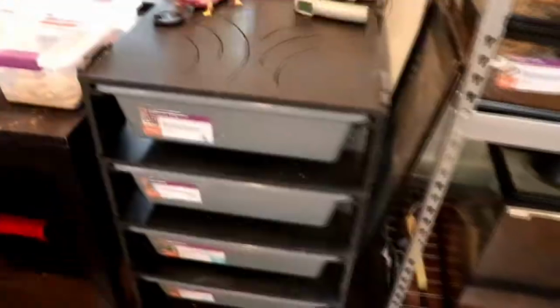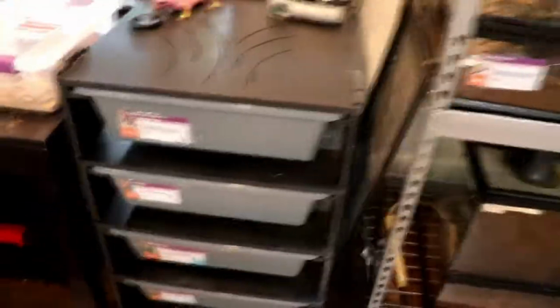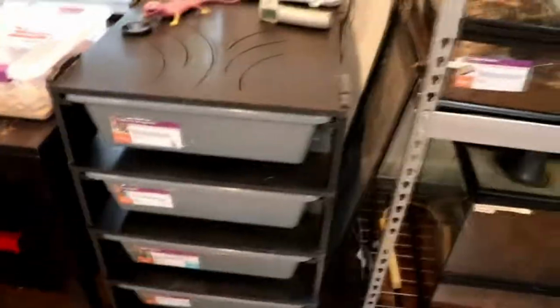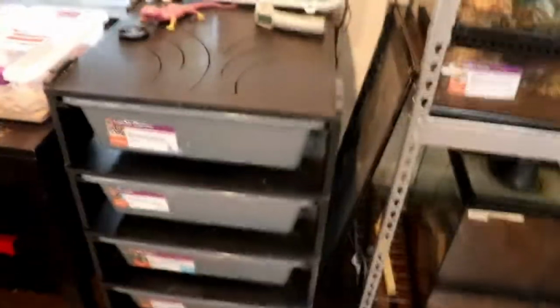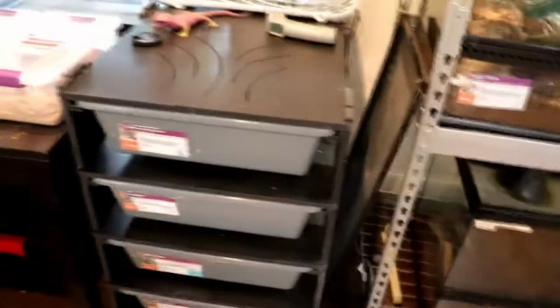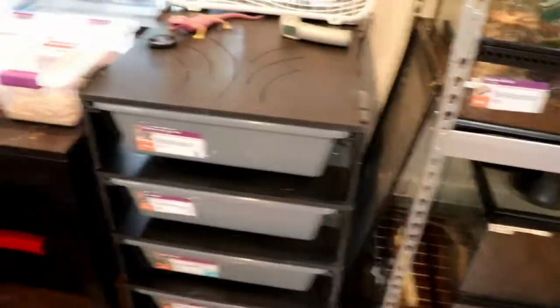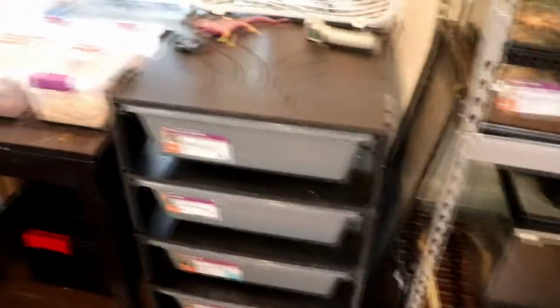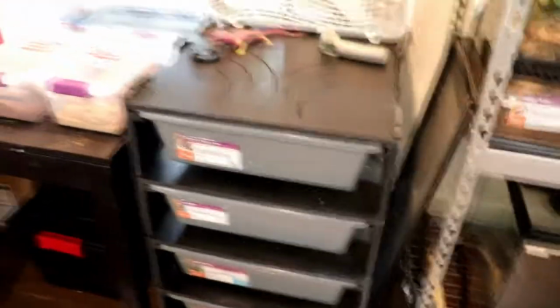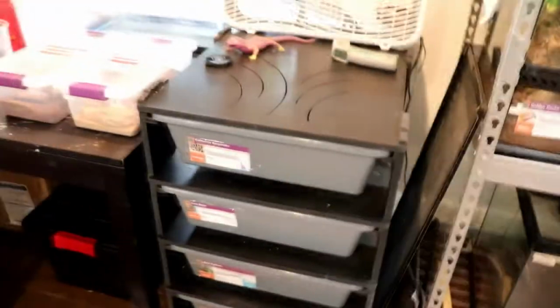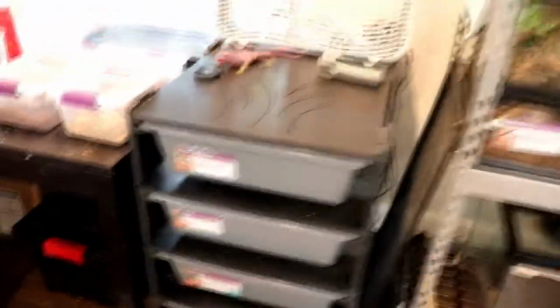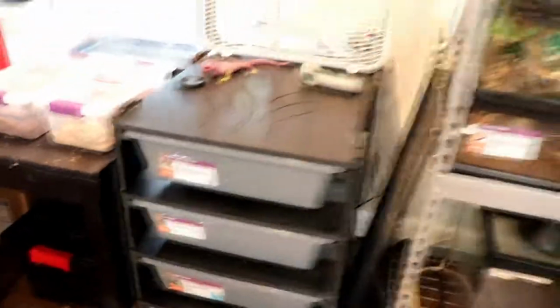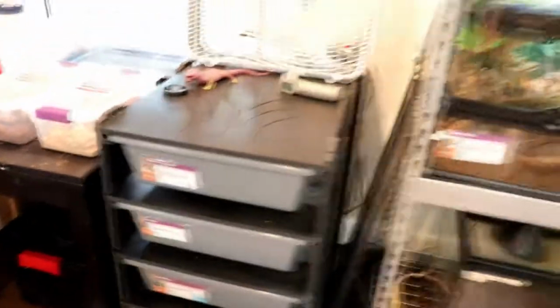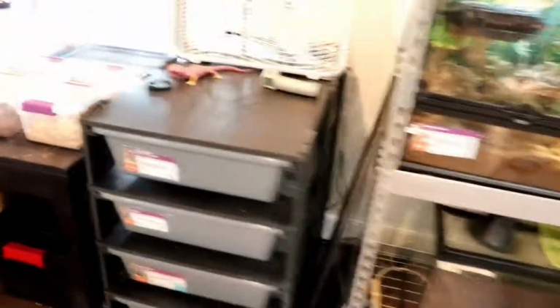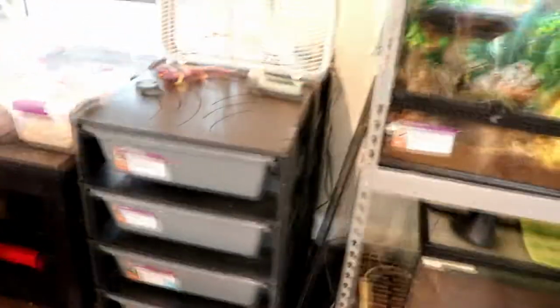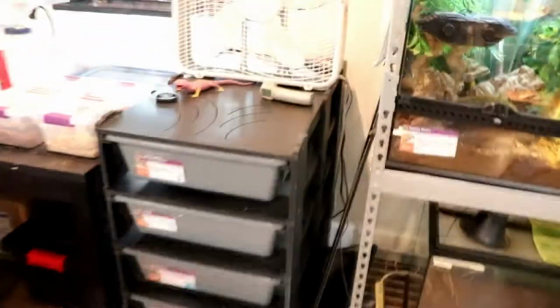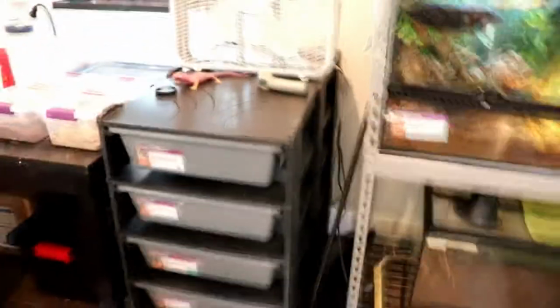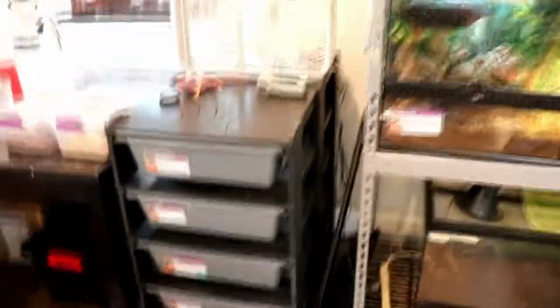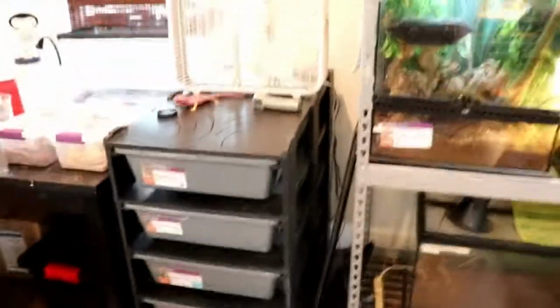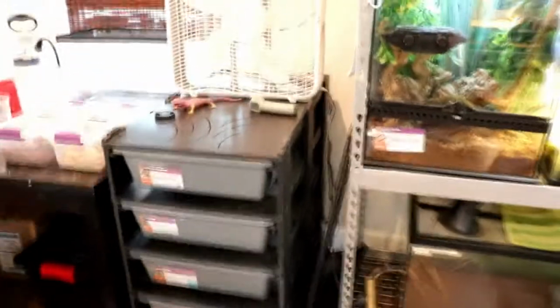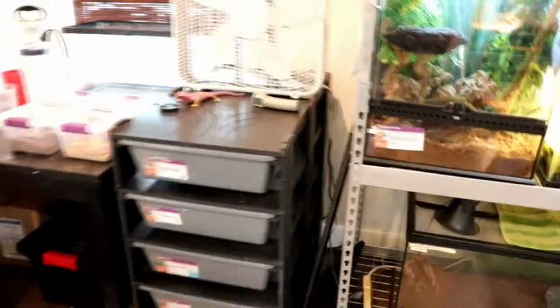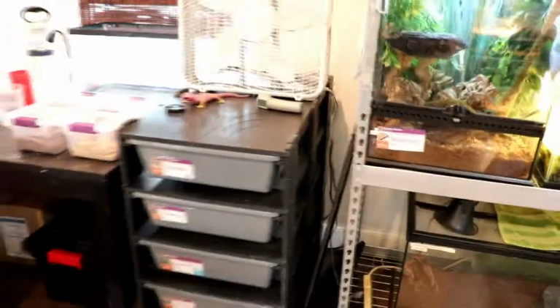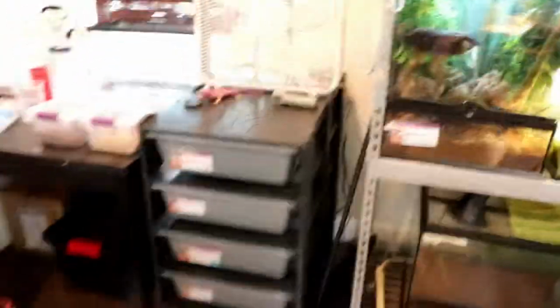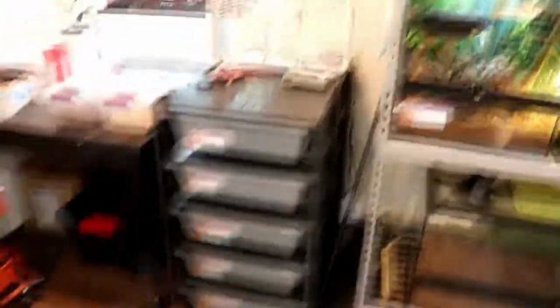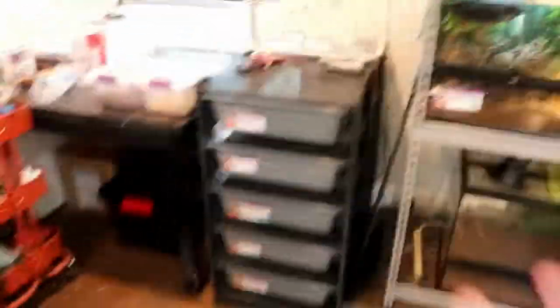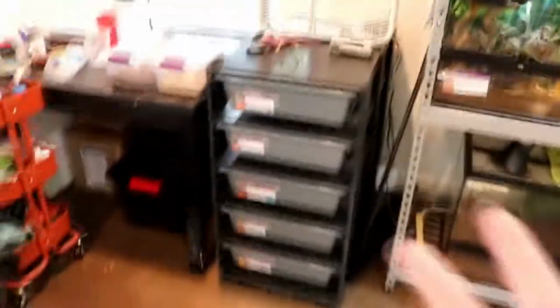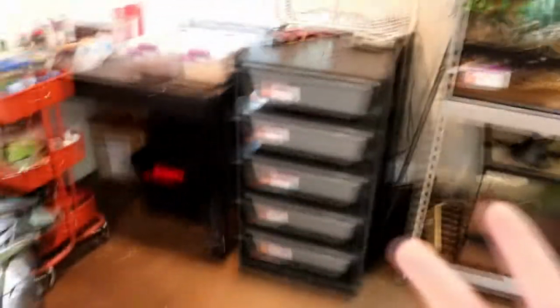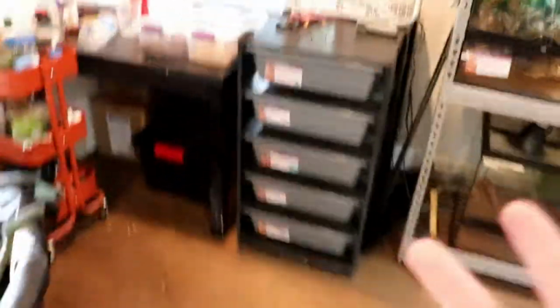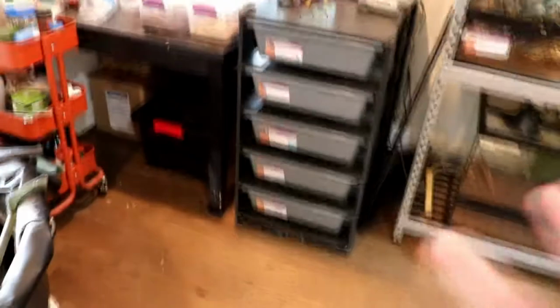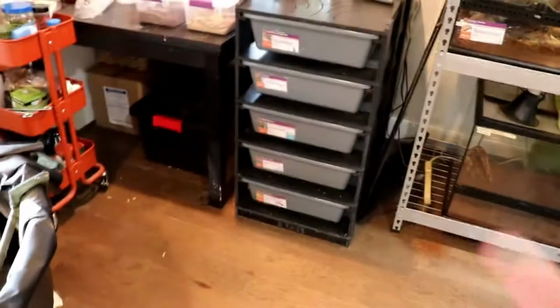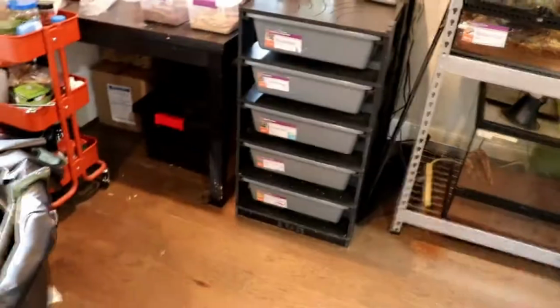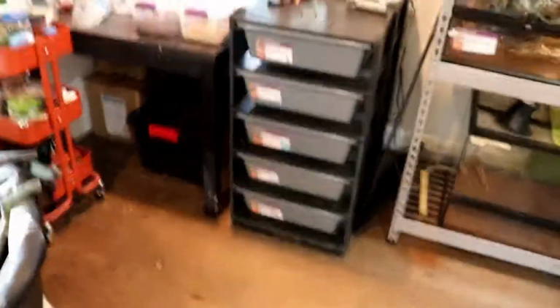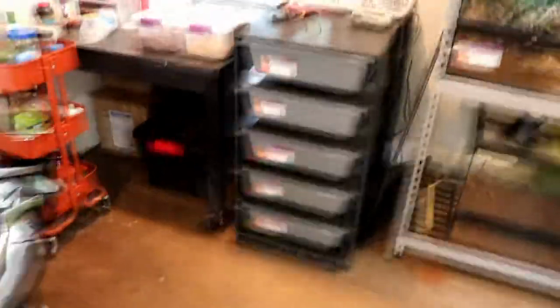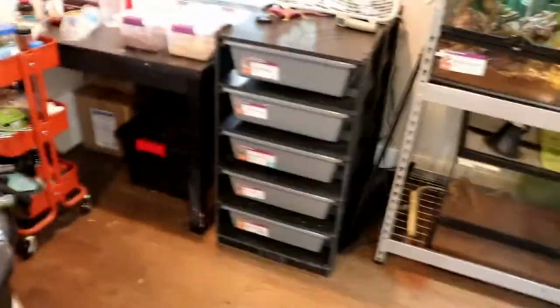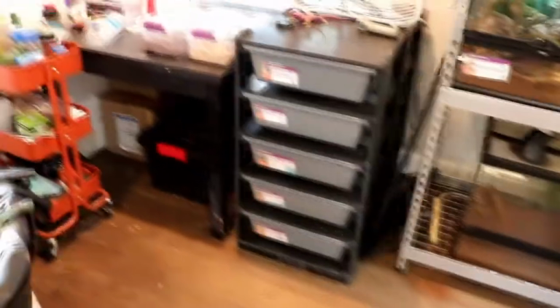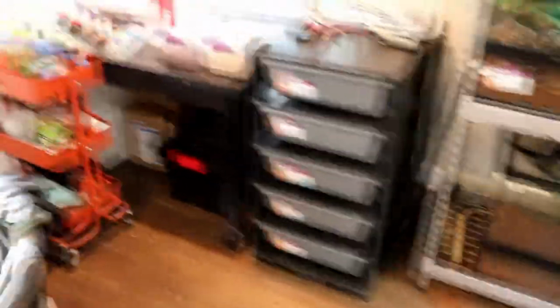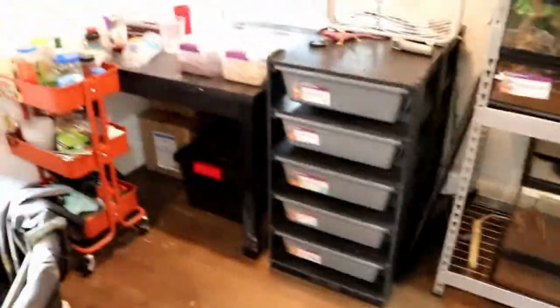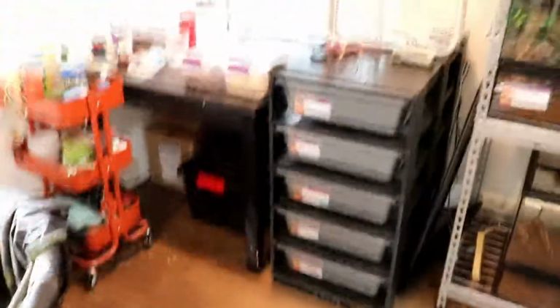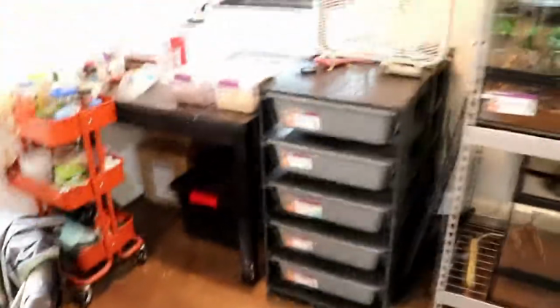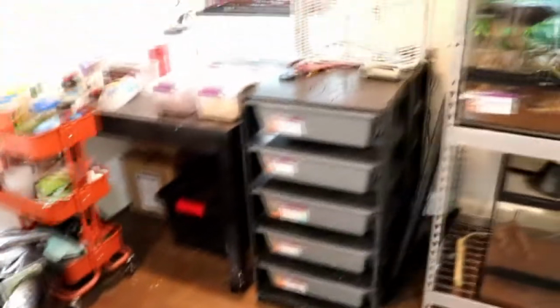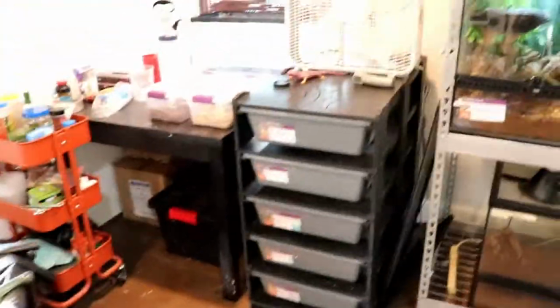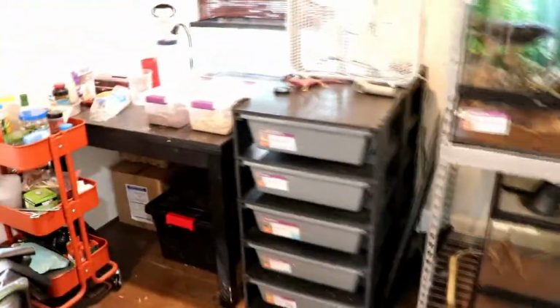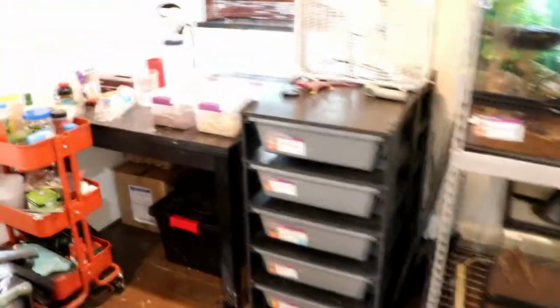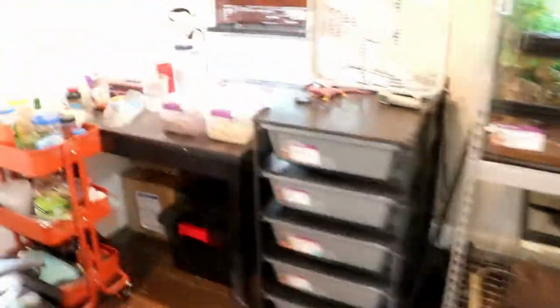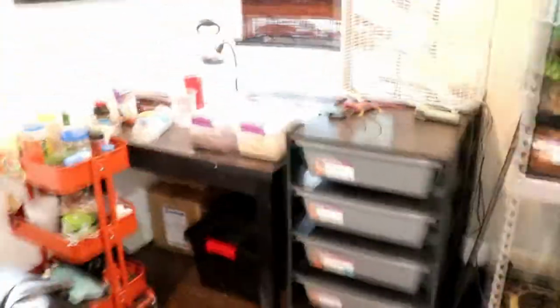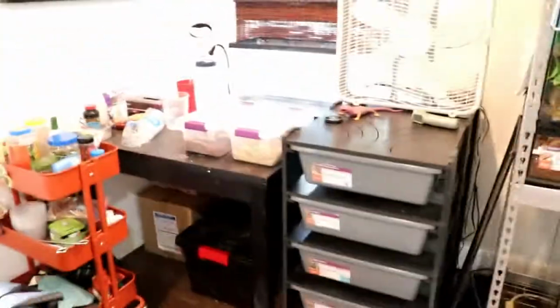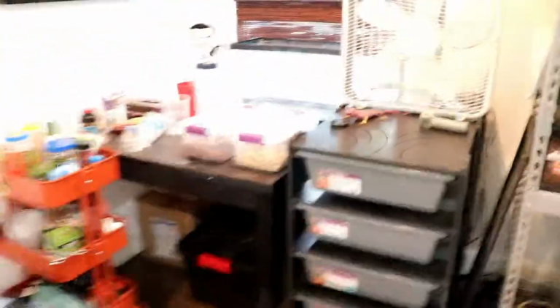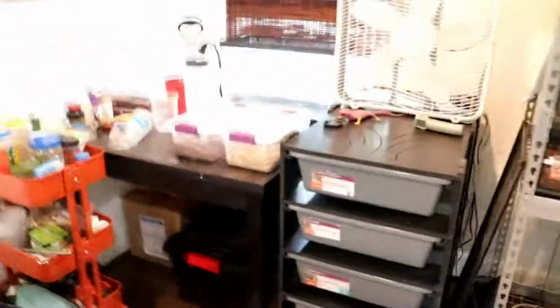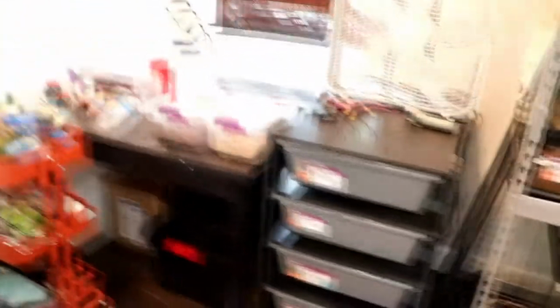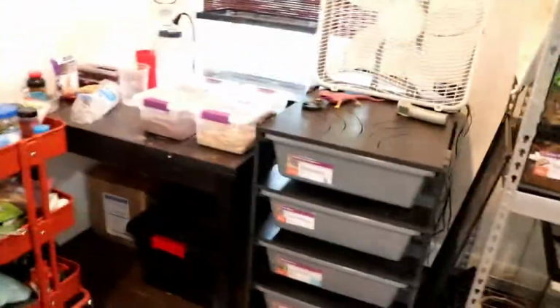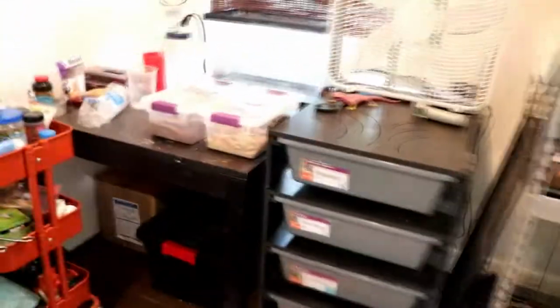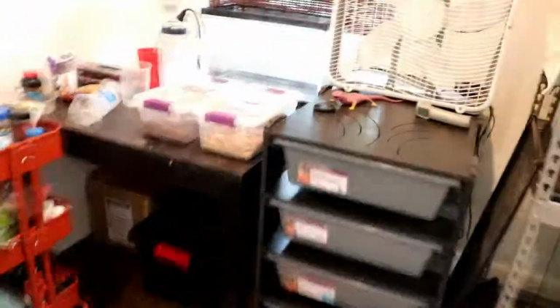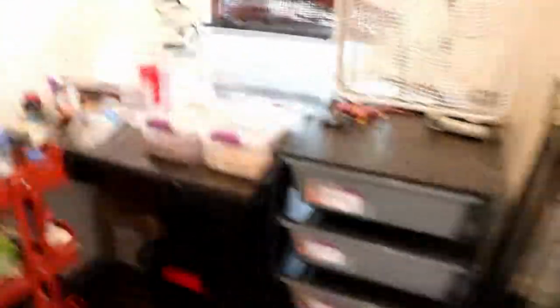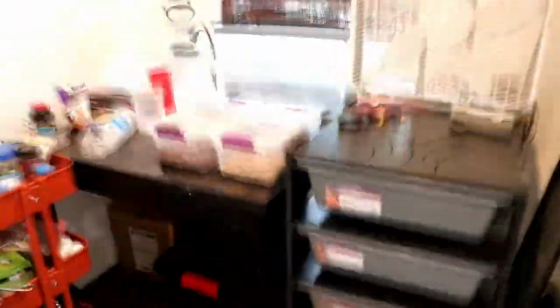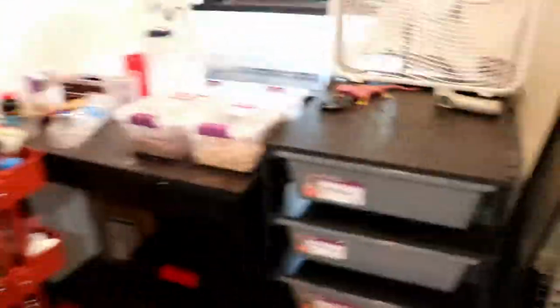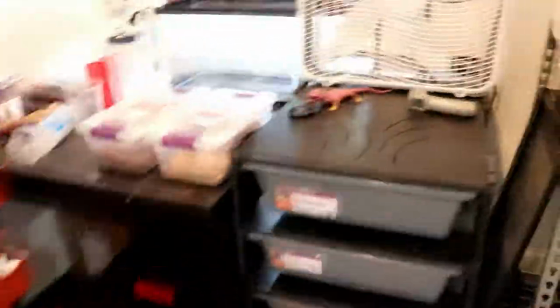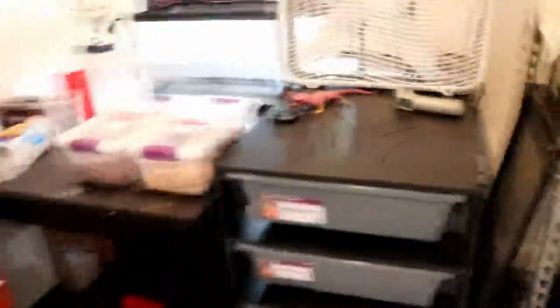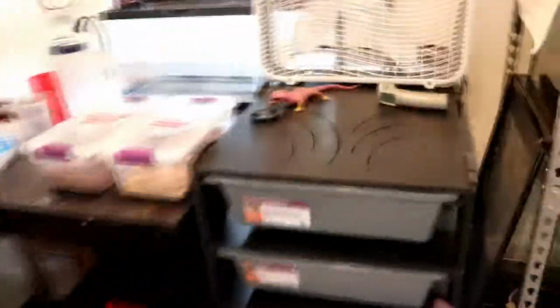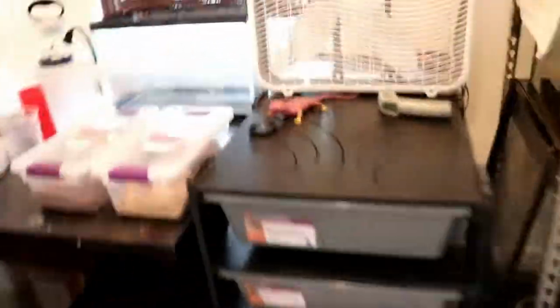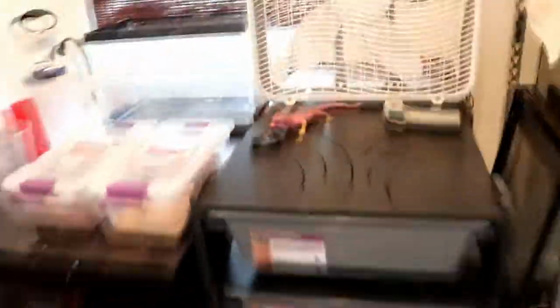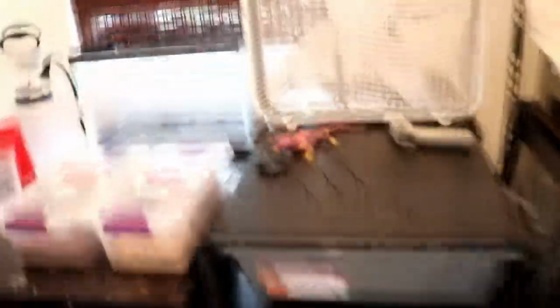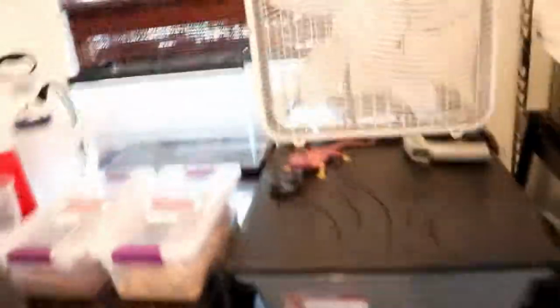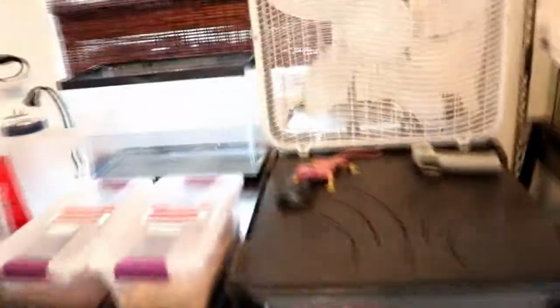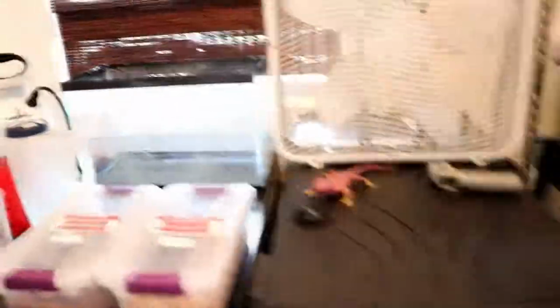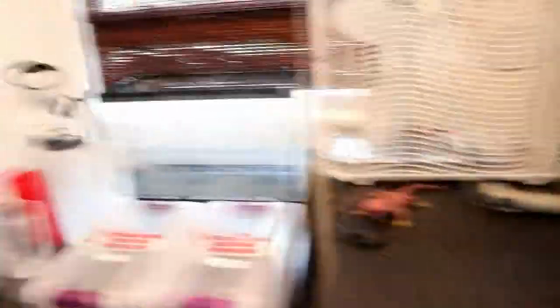All of my snakes besides the red-tailed boa eat two mice every week. Y'all get to watch me feed twice because I don't have big enough mice and I'm trying to use the small ones that I have.